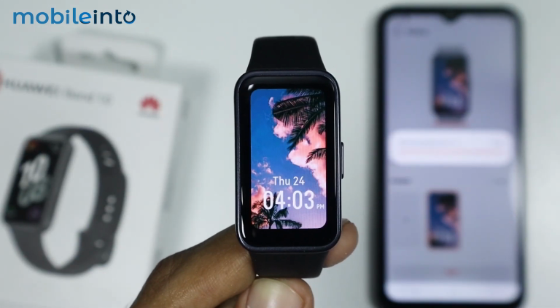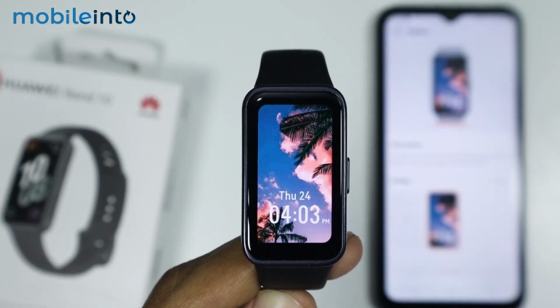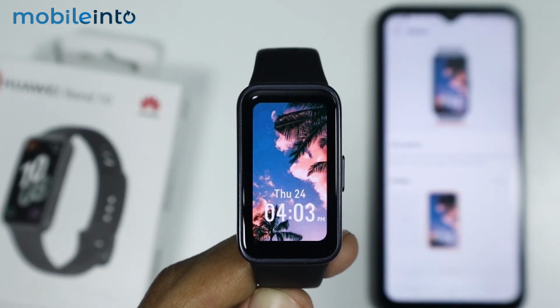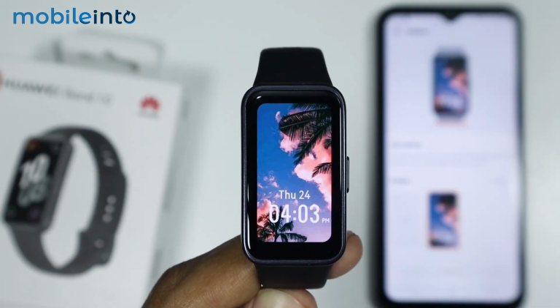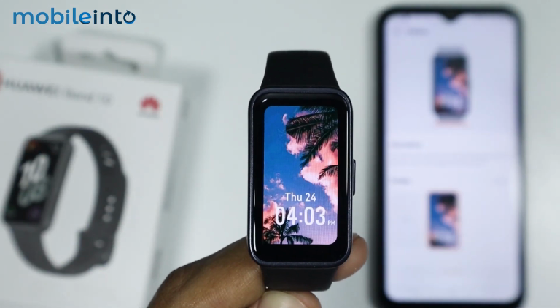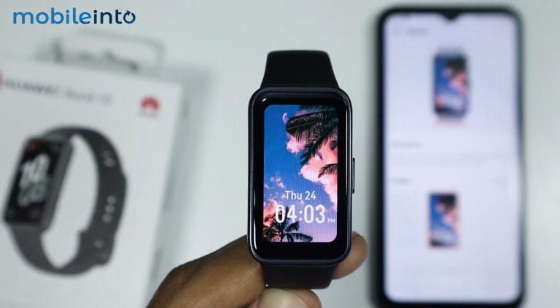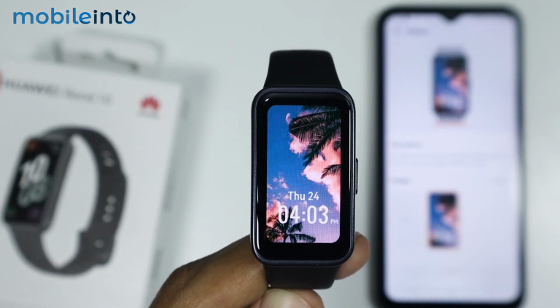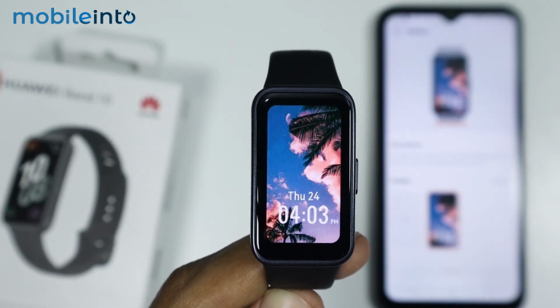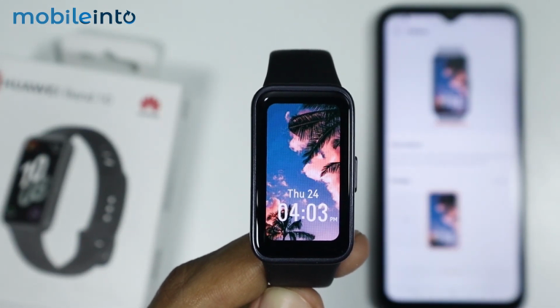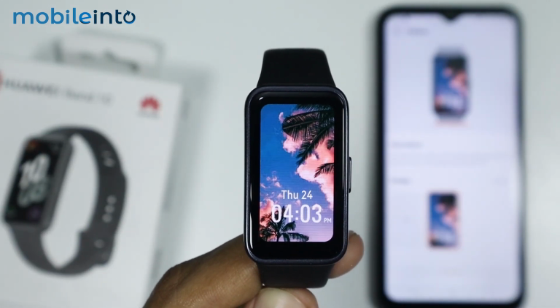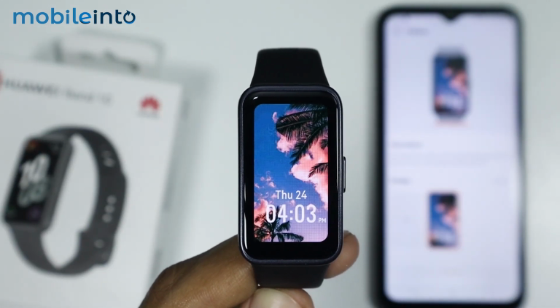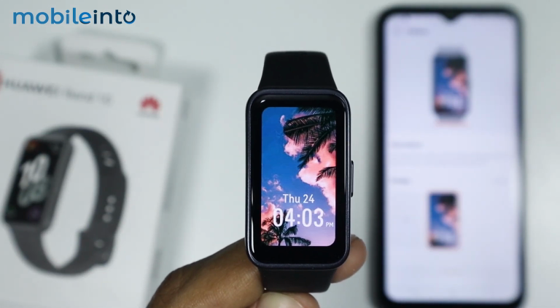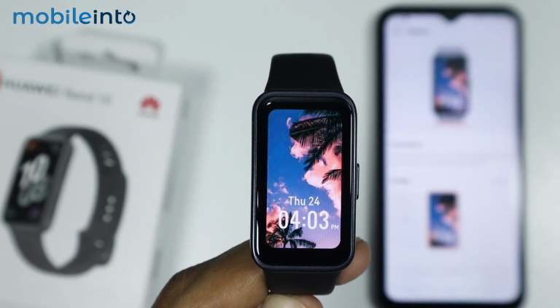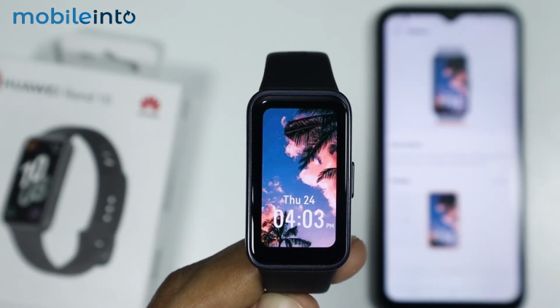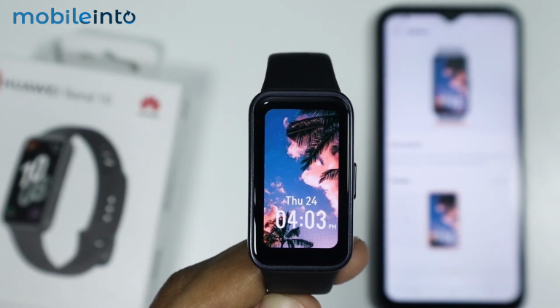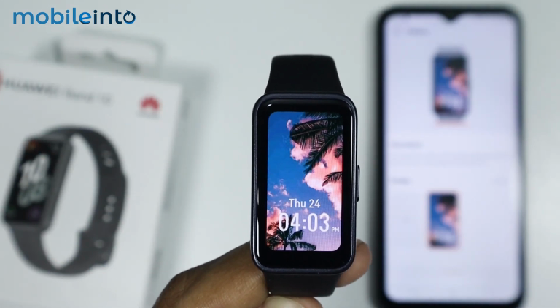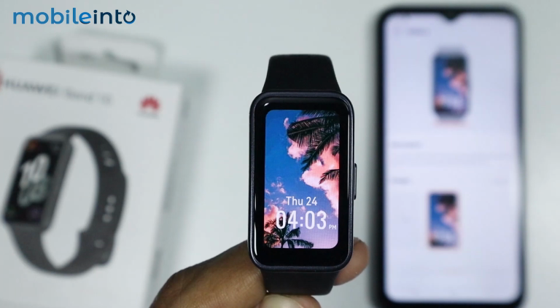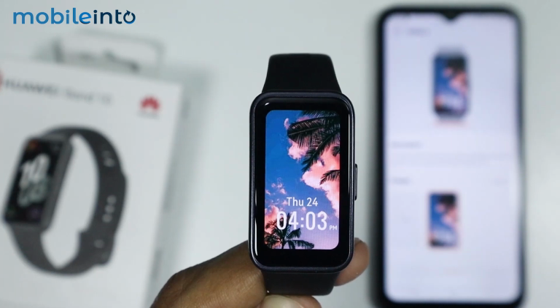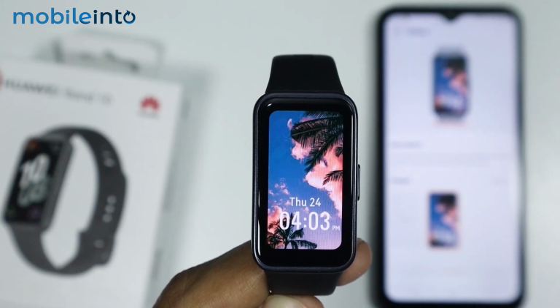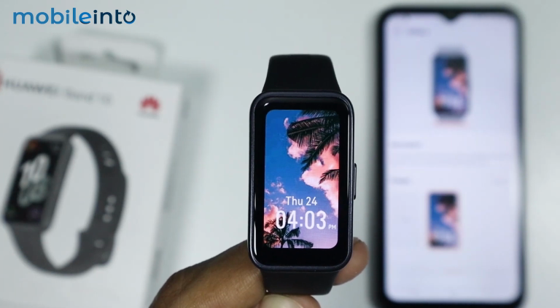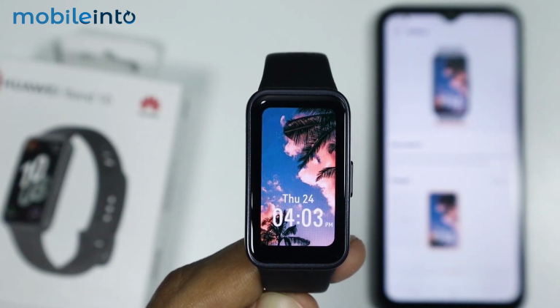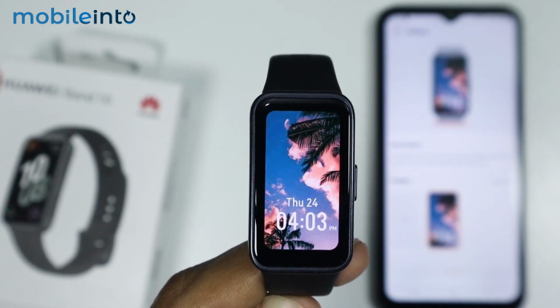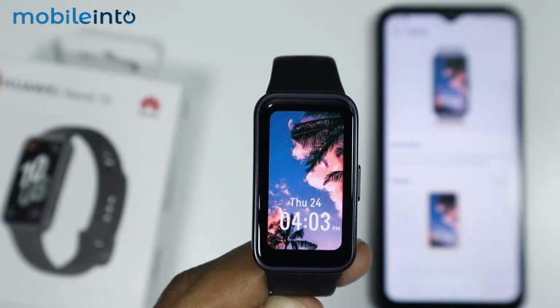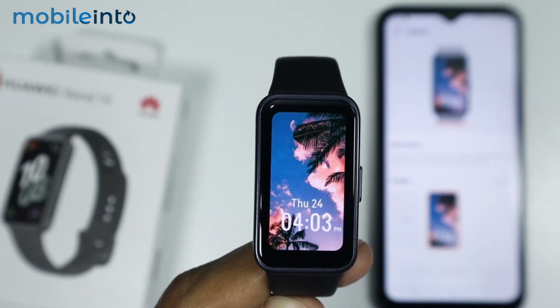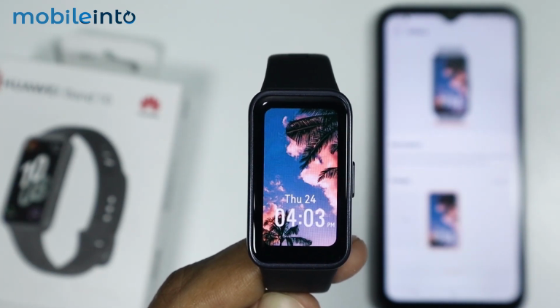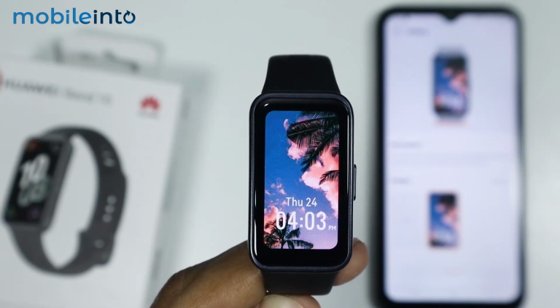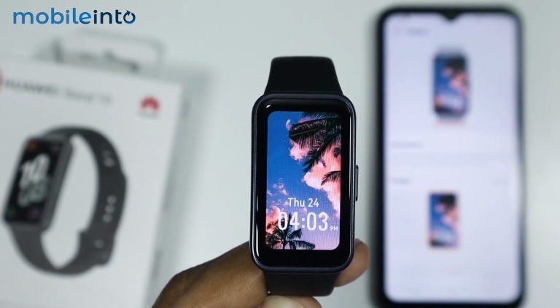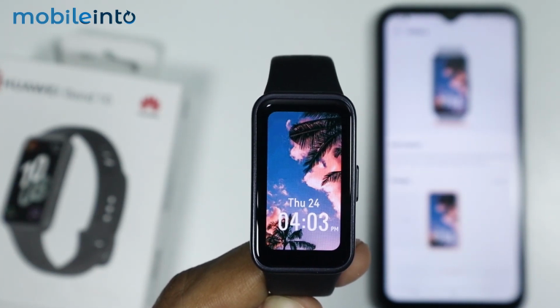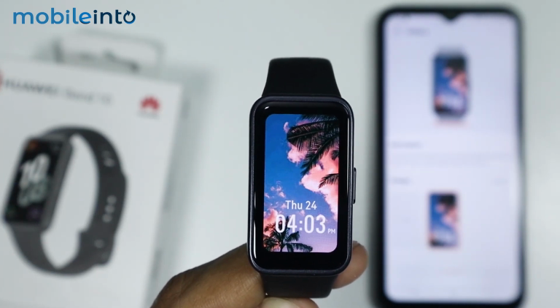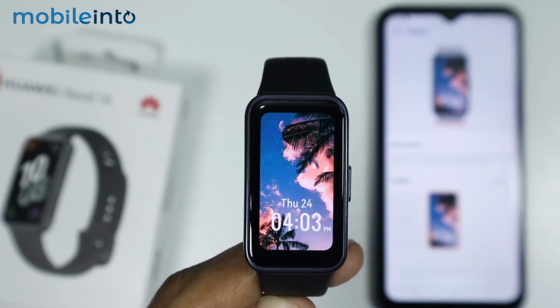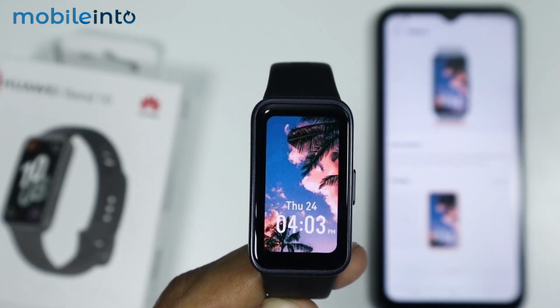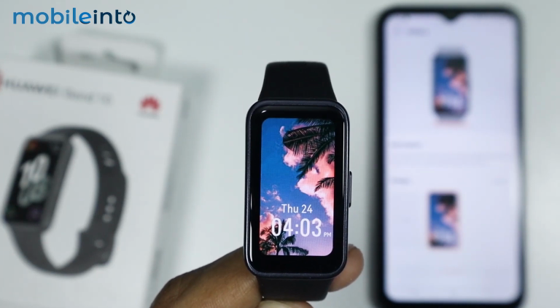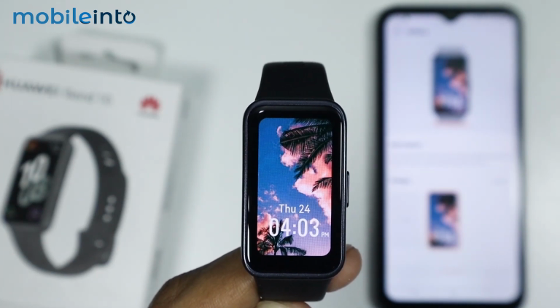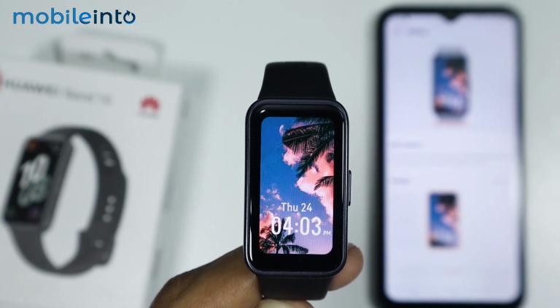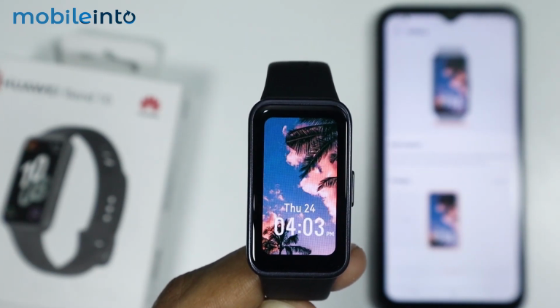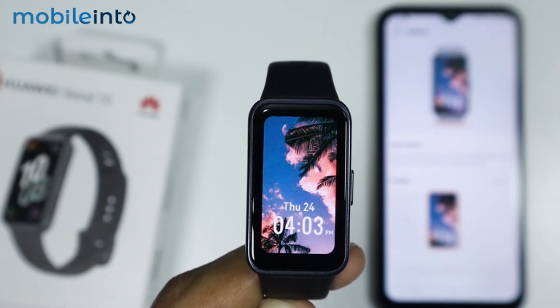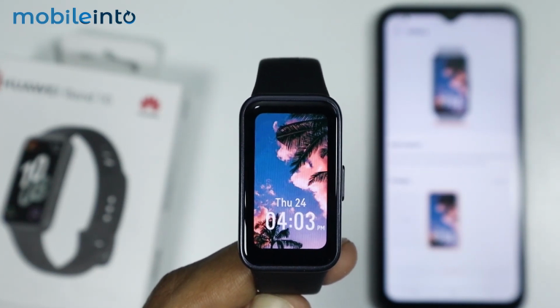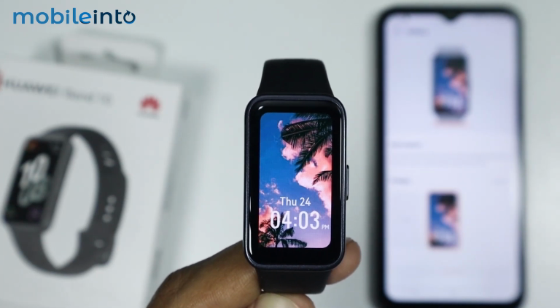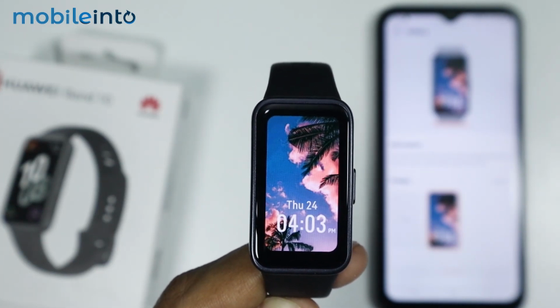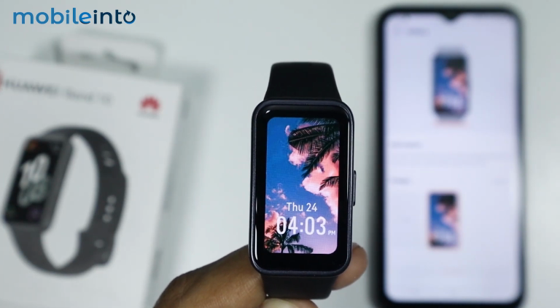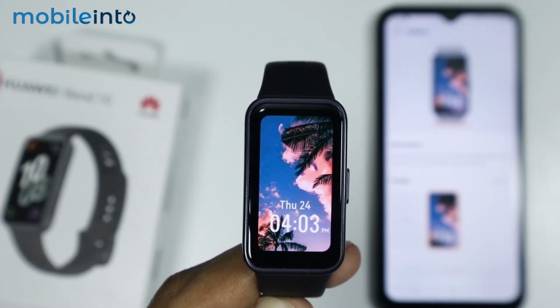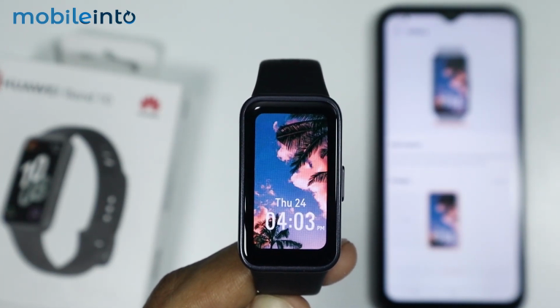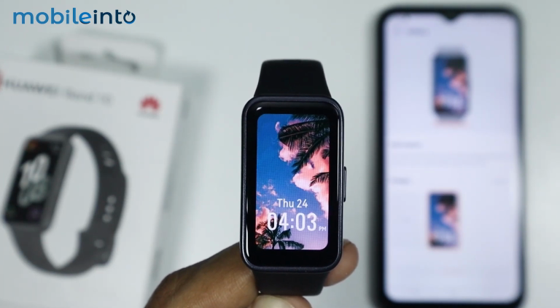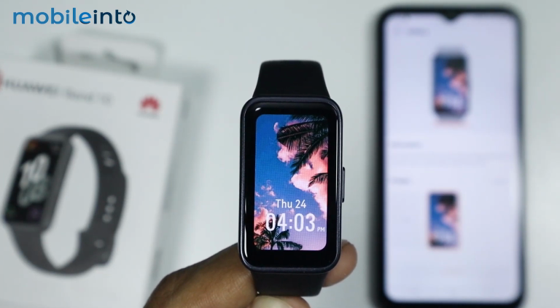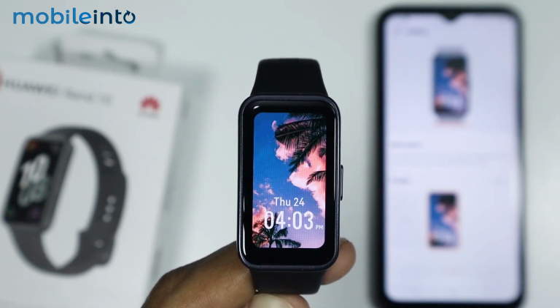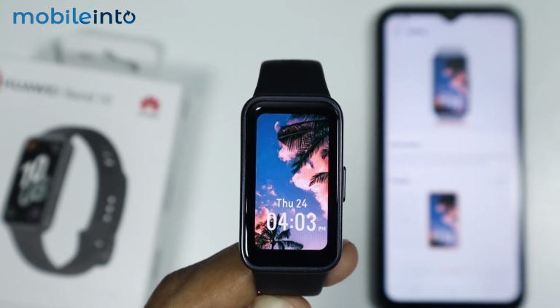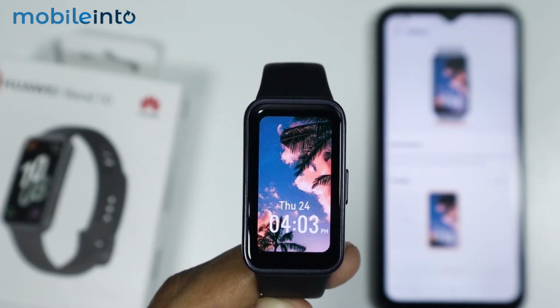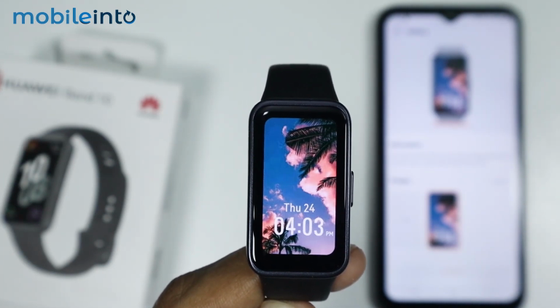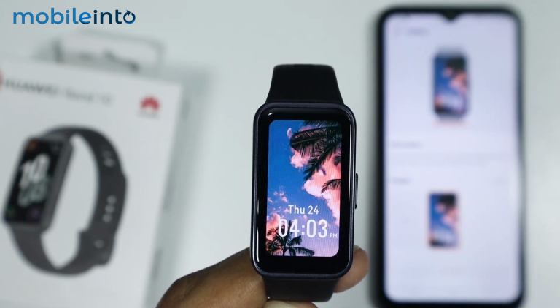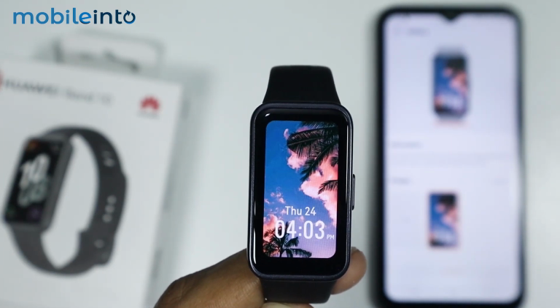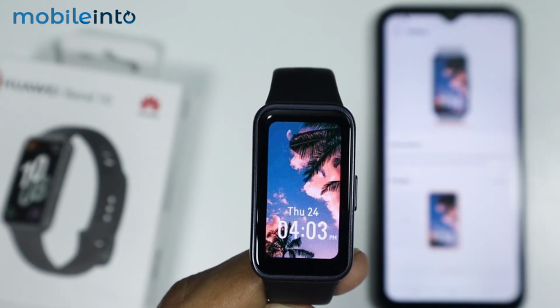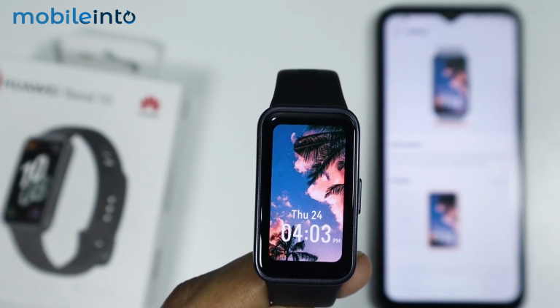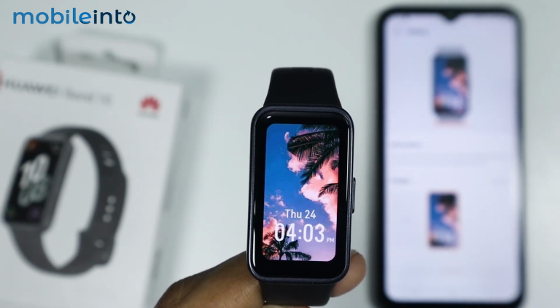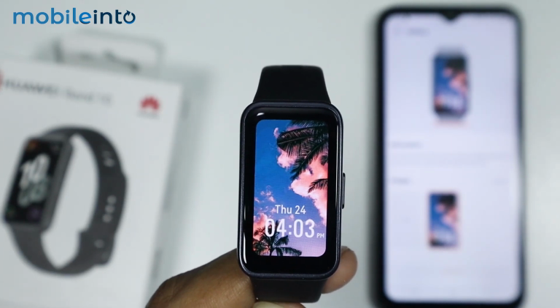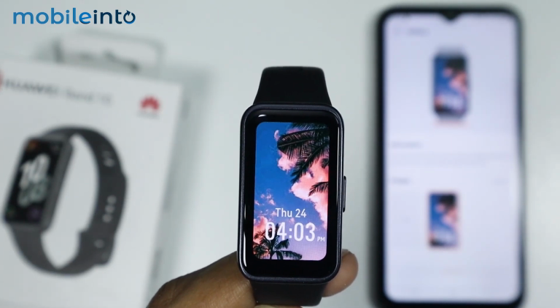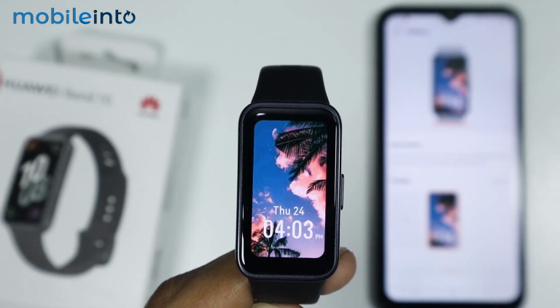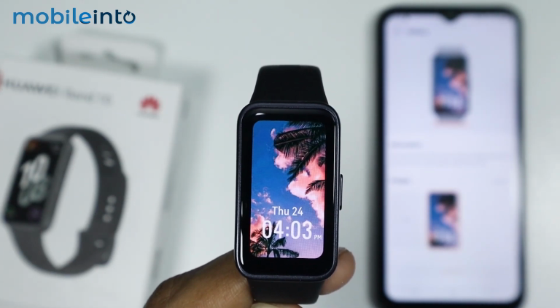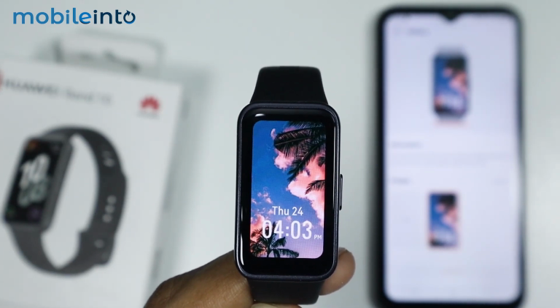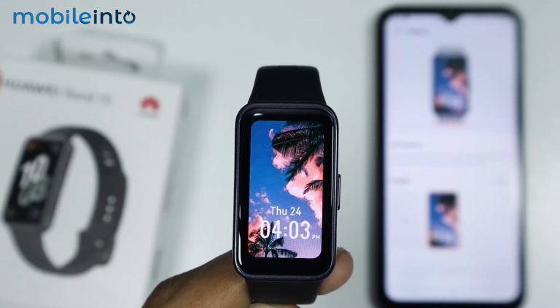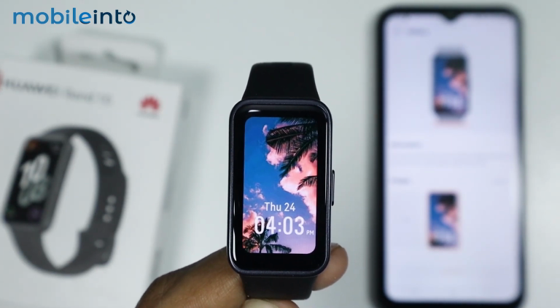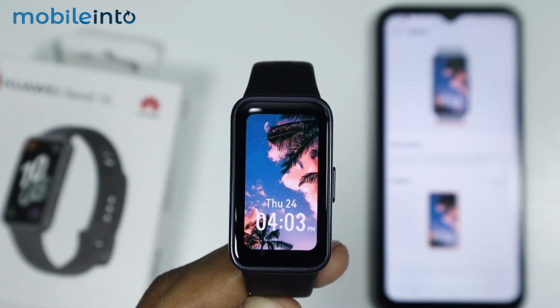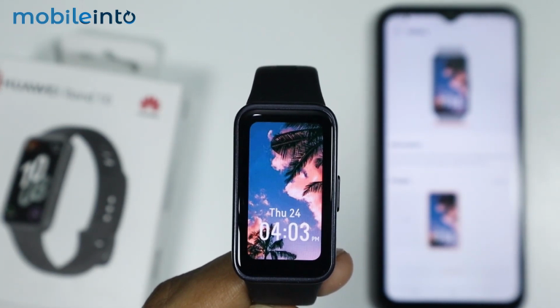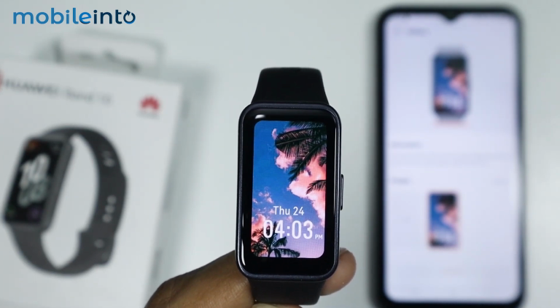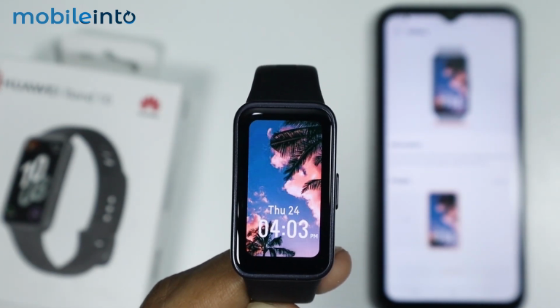And this is how you can set an image as a watch face on the Huawei Band 10. Make sure to like, comment, and subscribe.